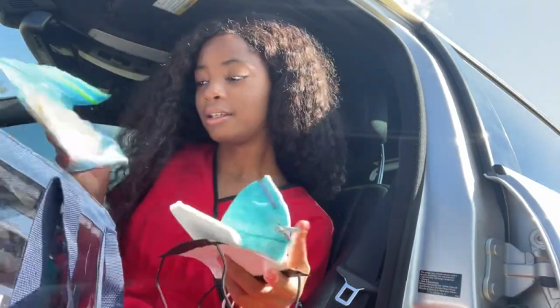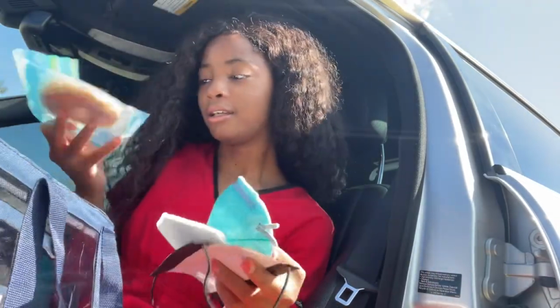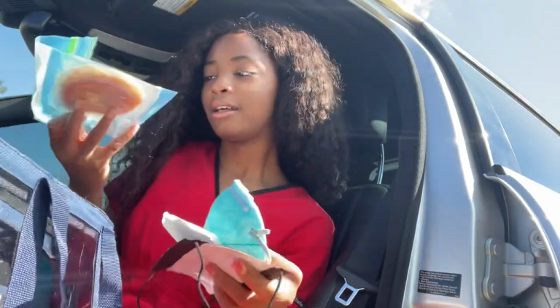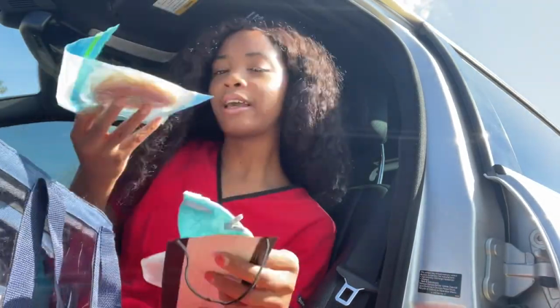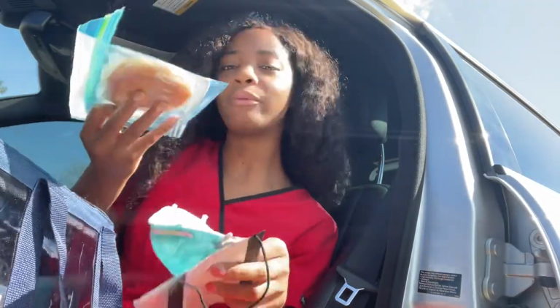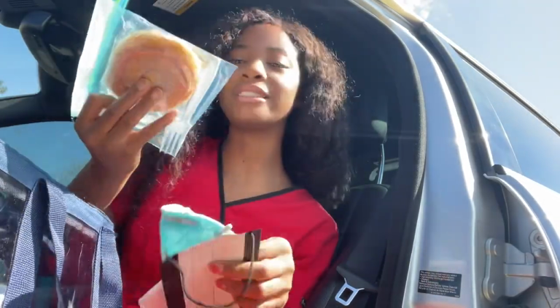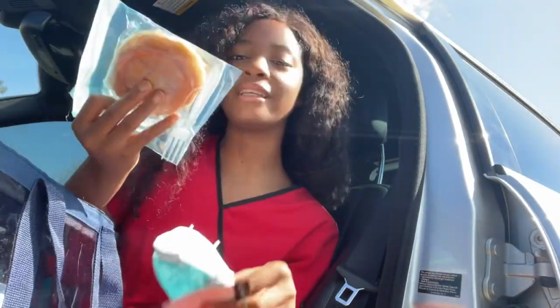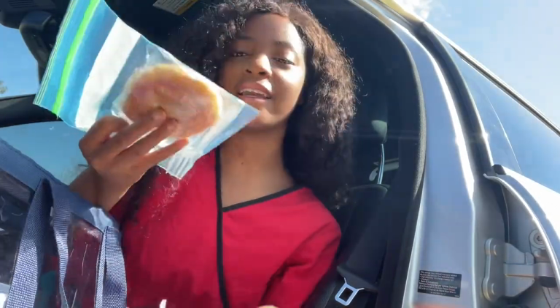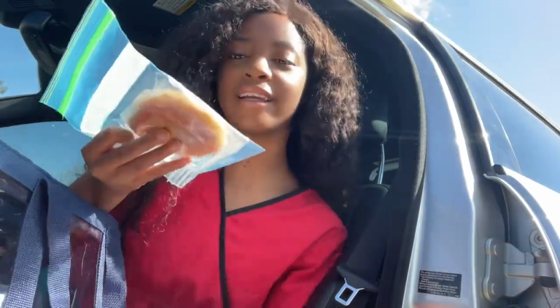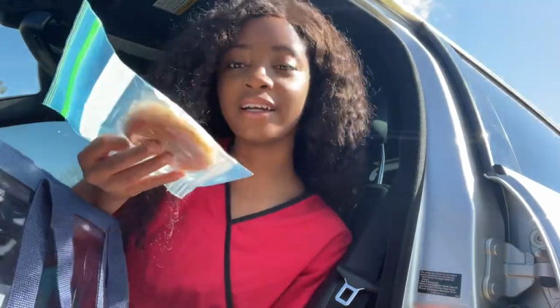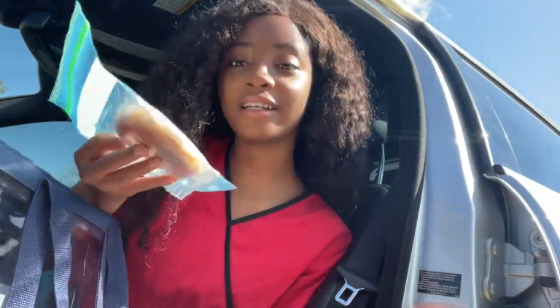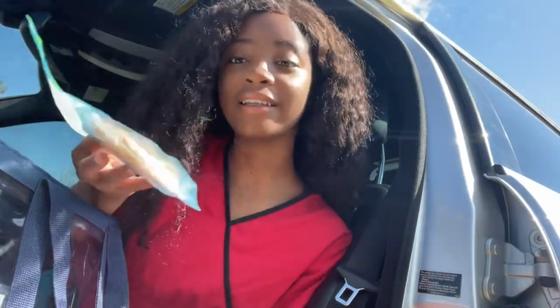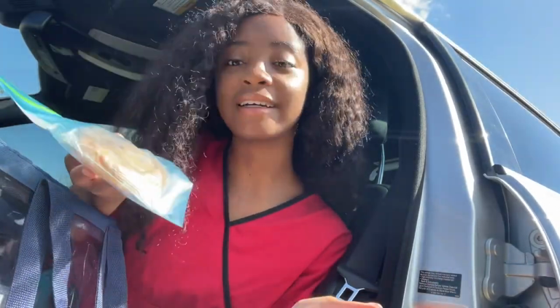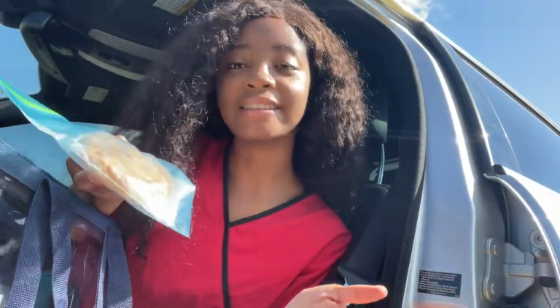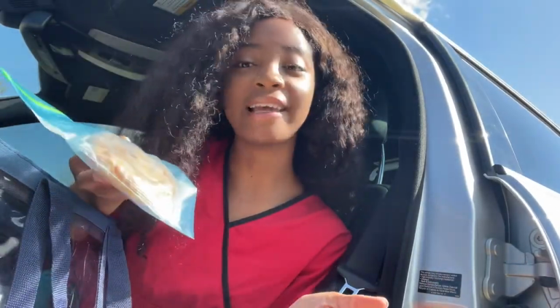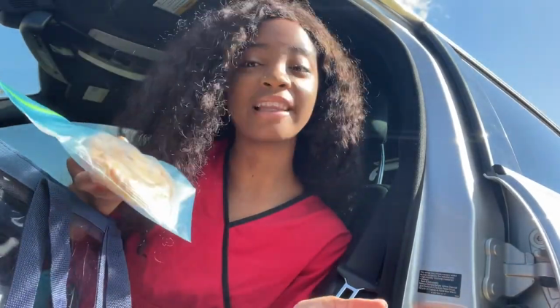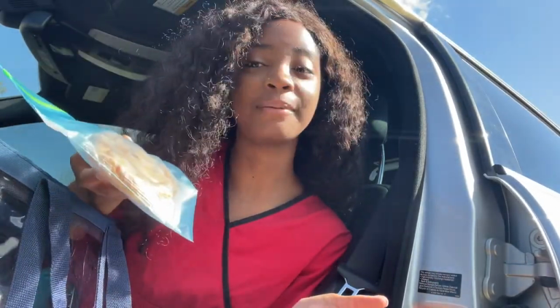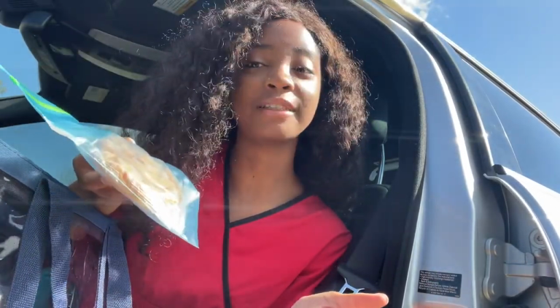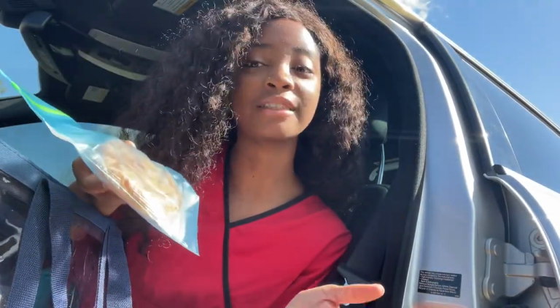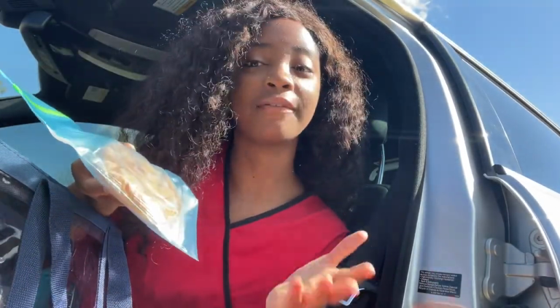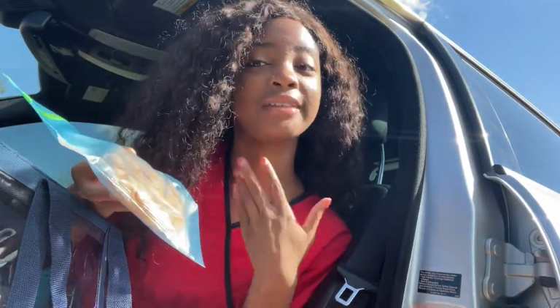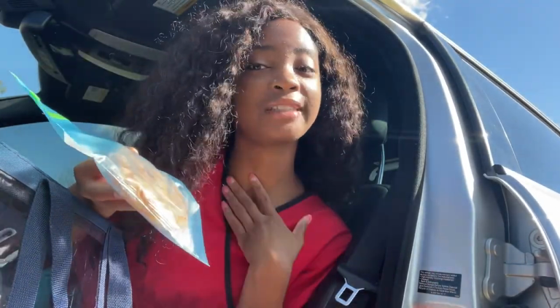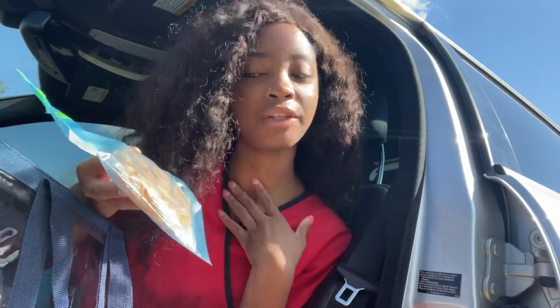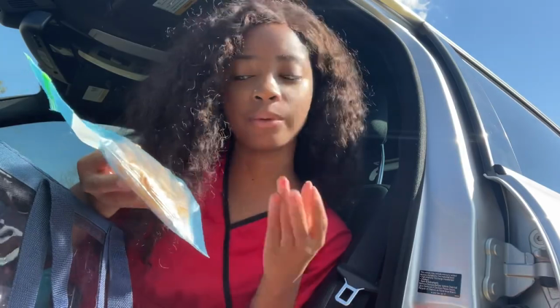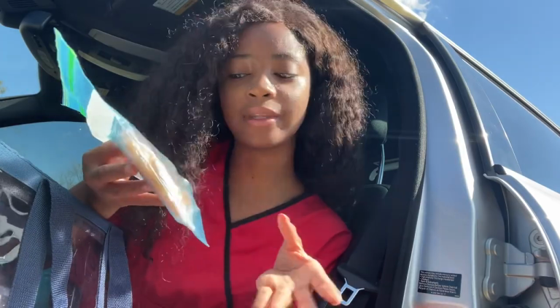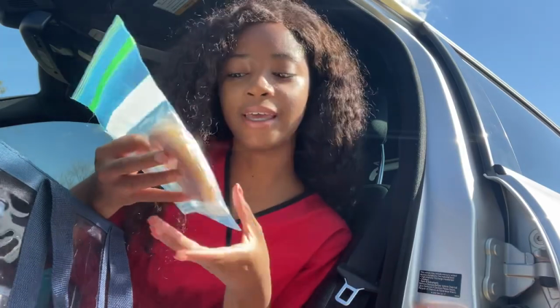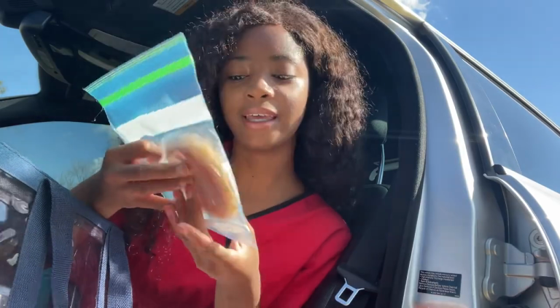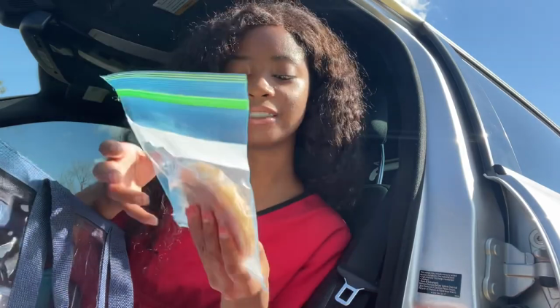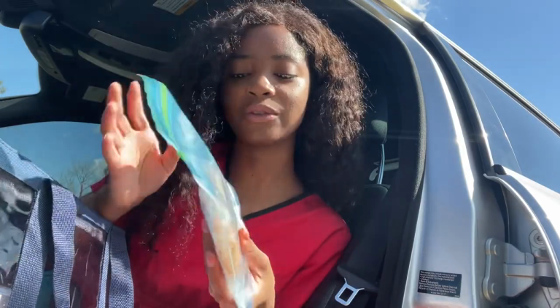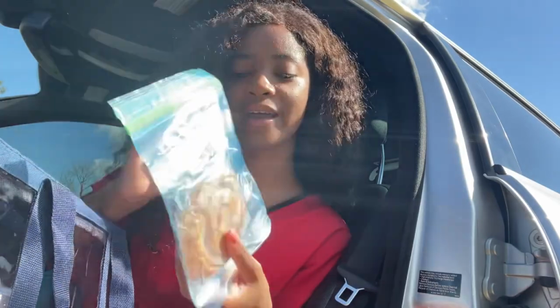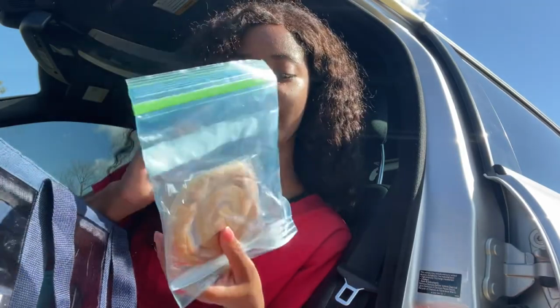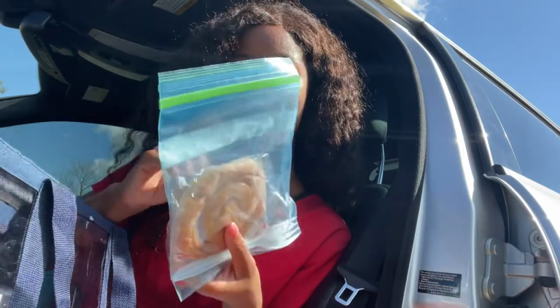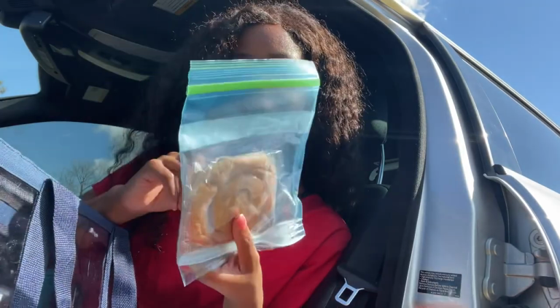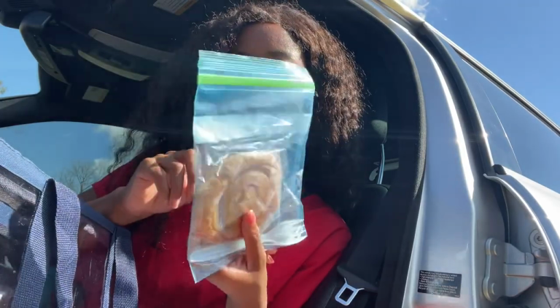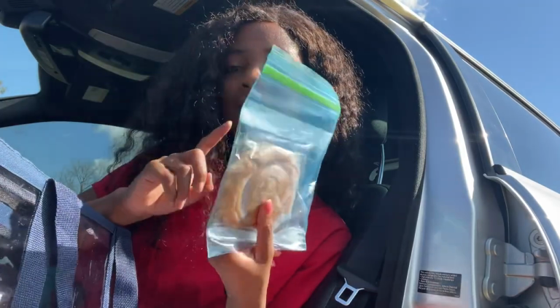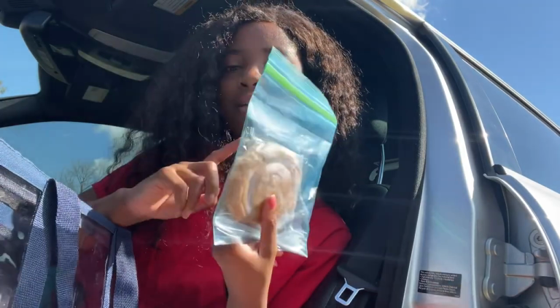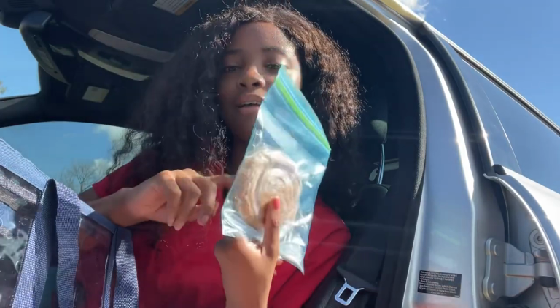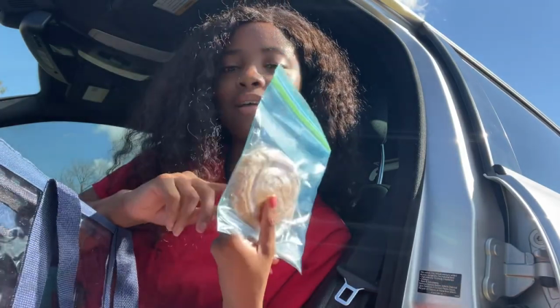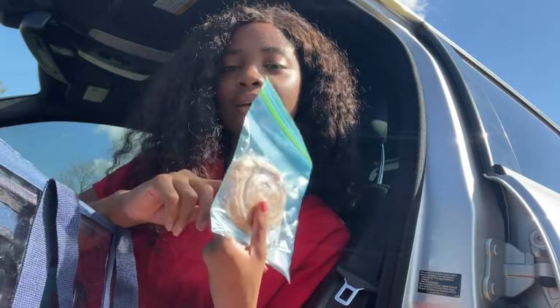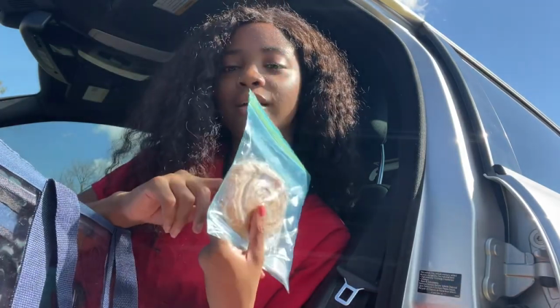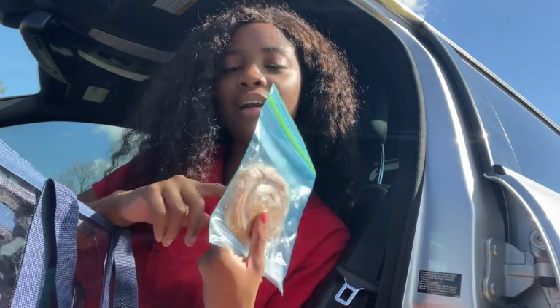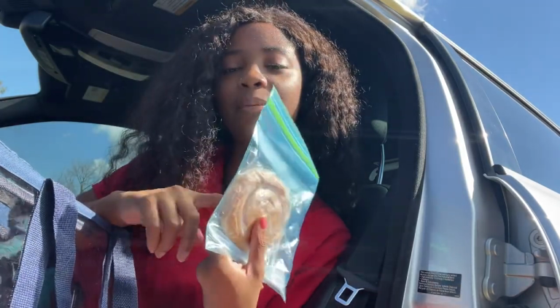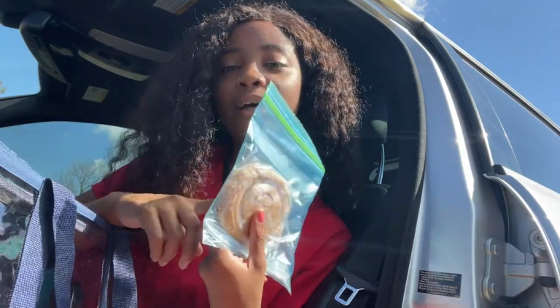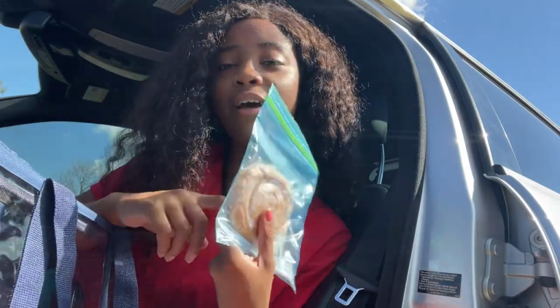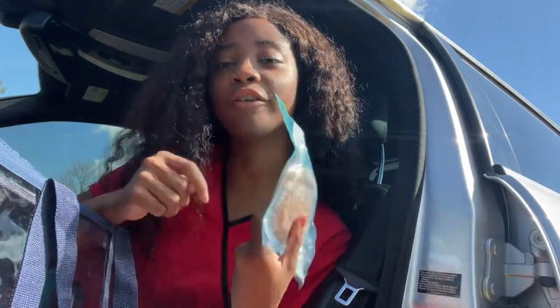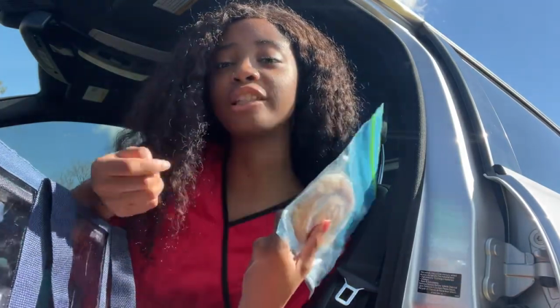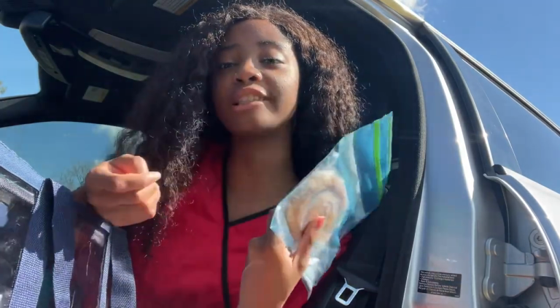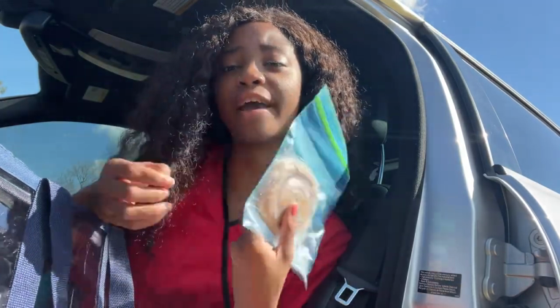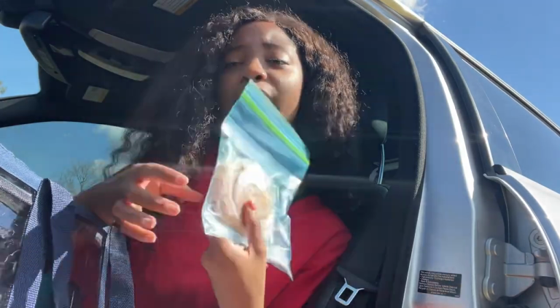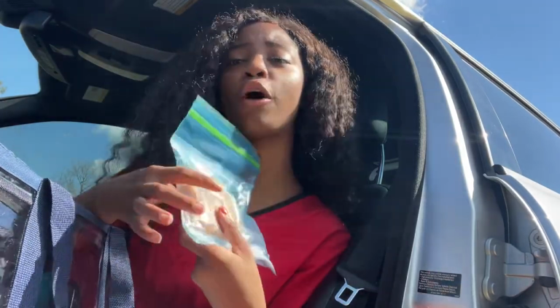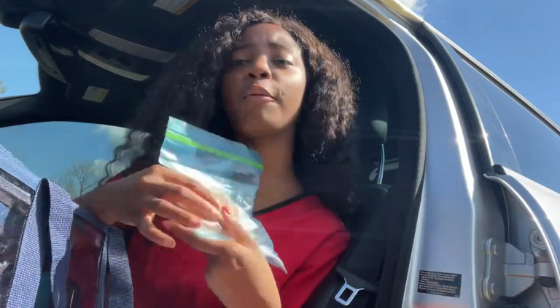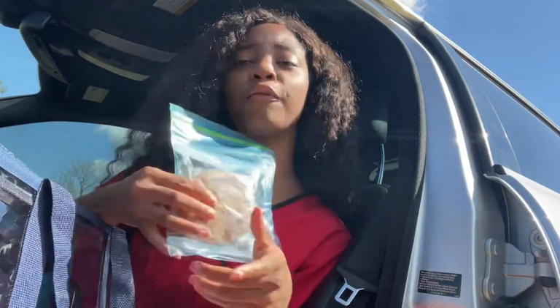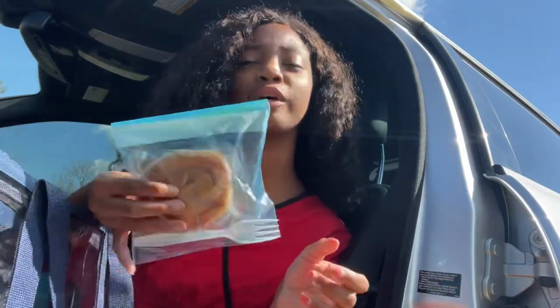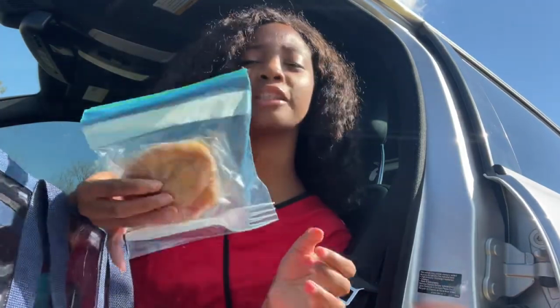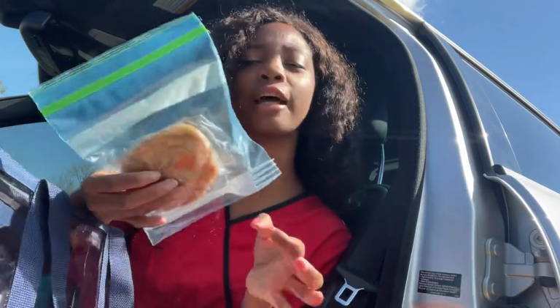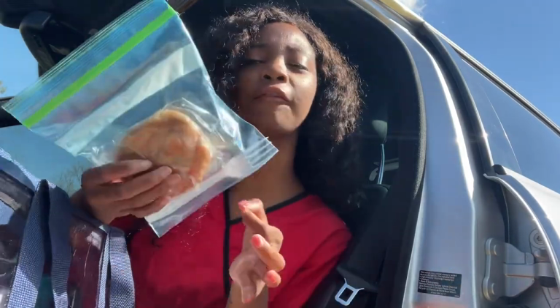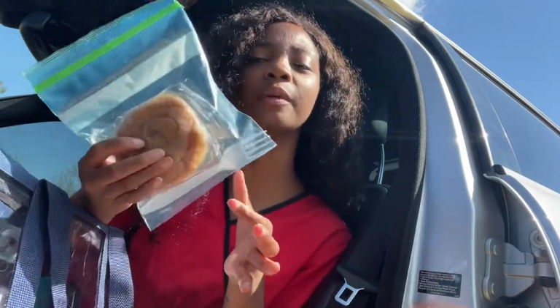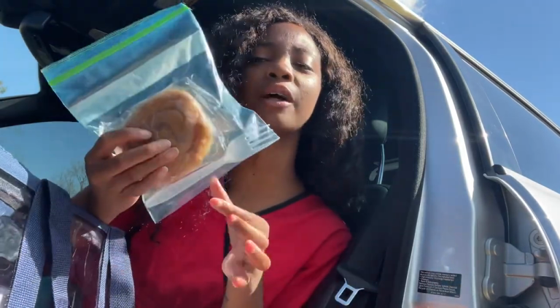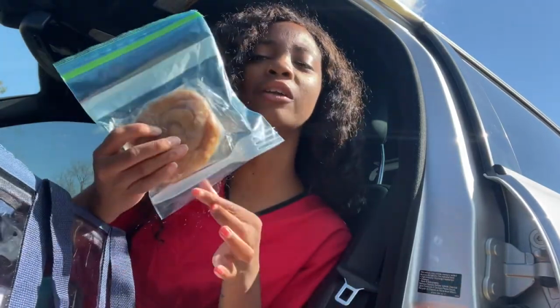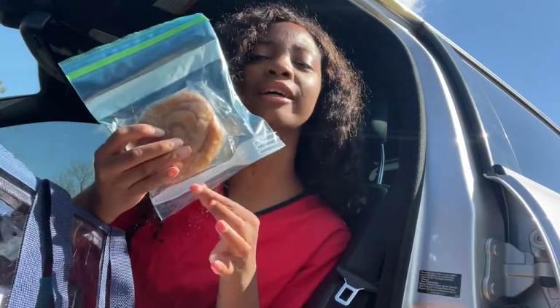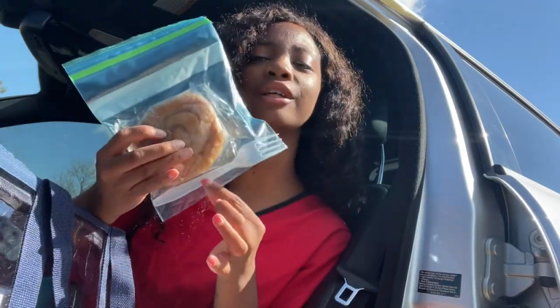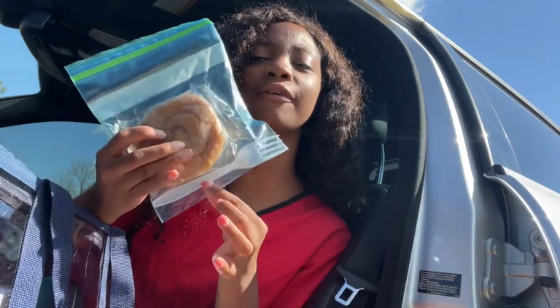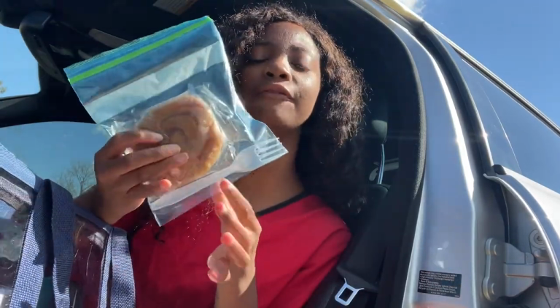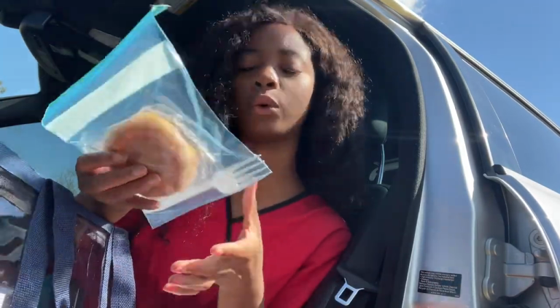Everything has to be in see-through bags. I got my honey bun to snack on before it's time for me to go to lunch.